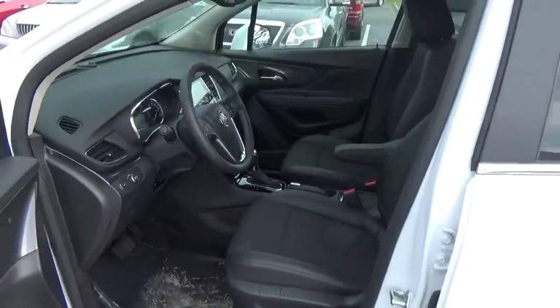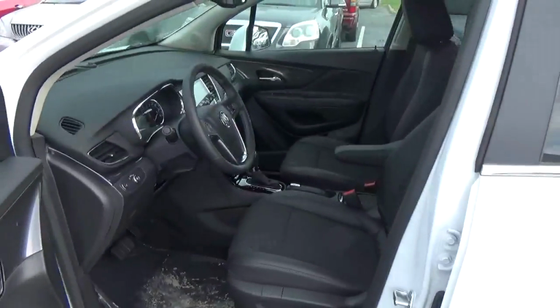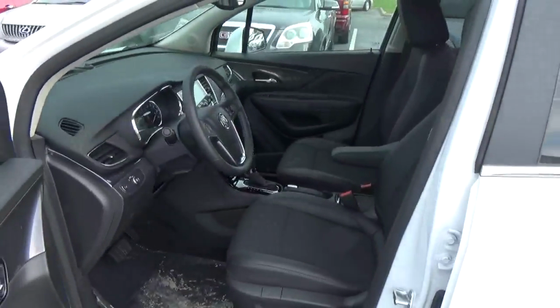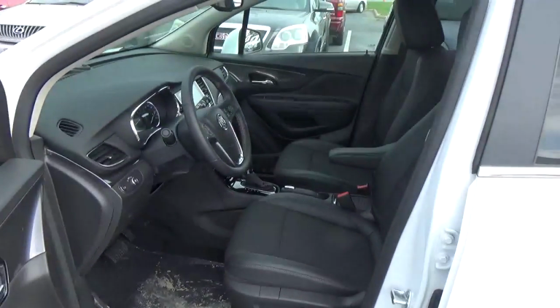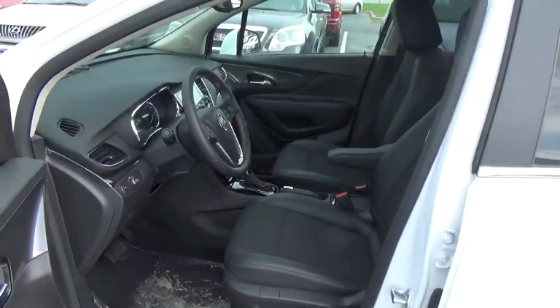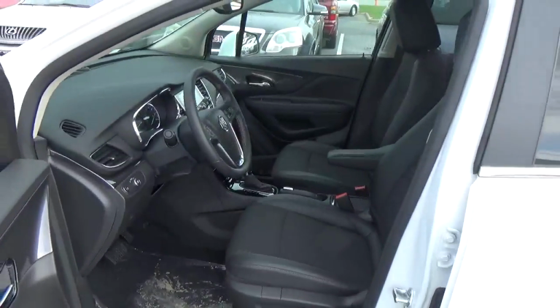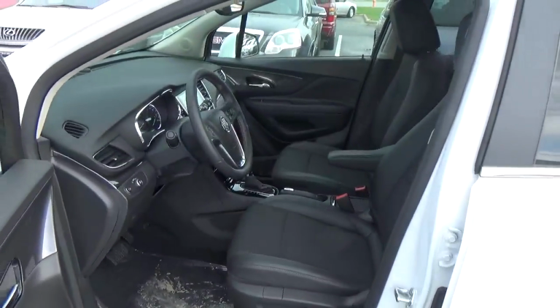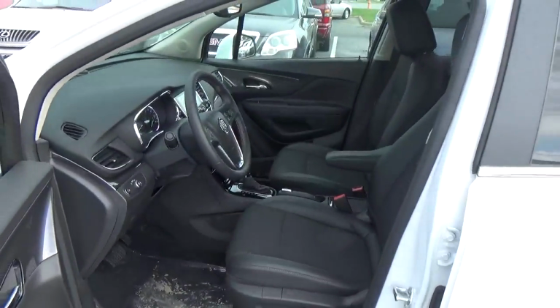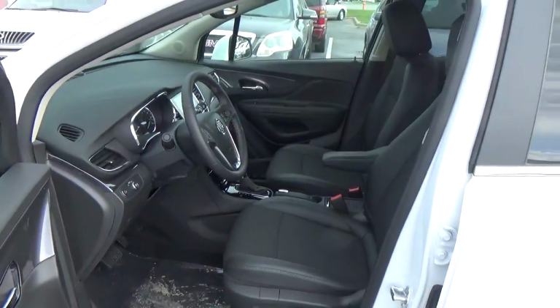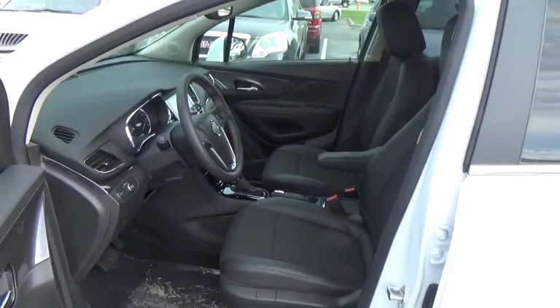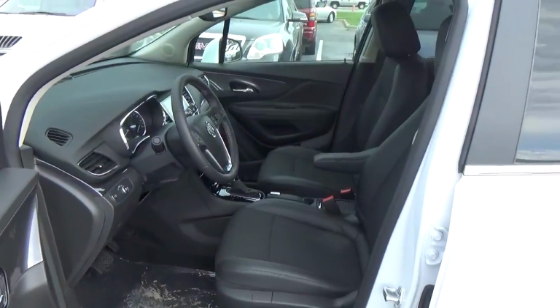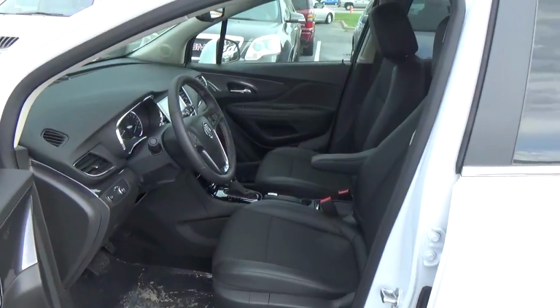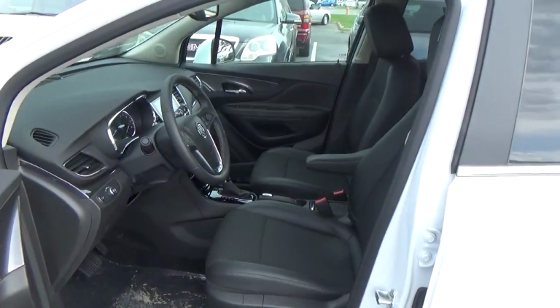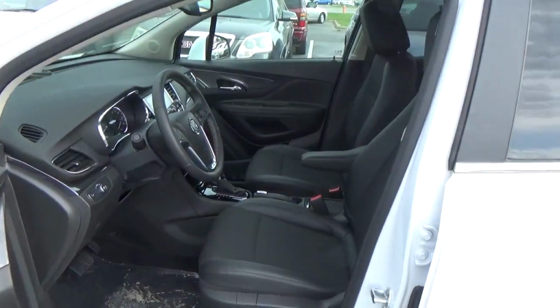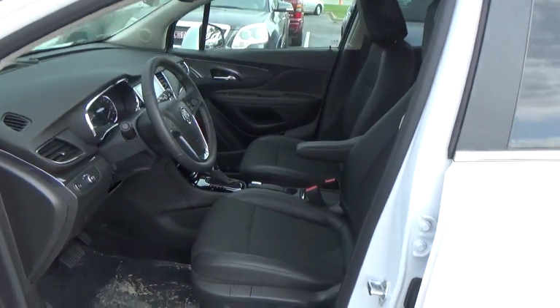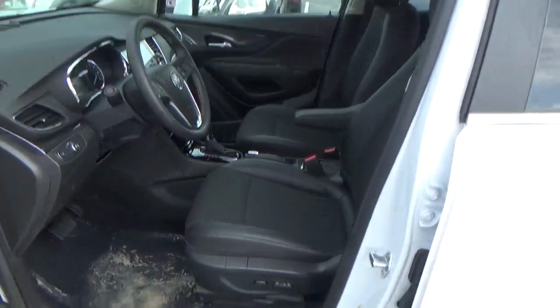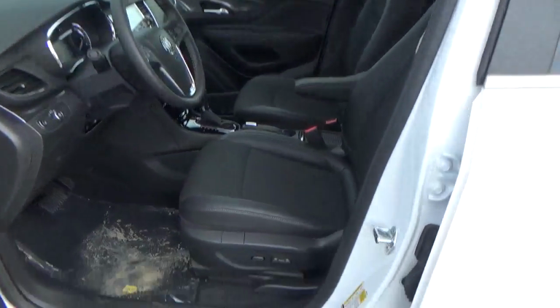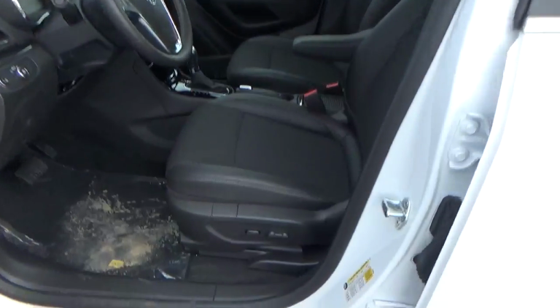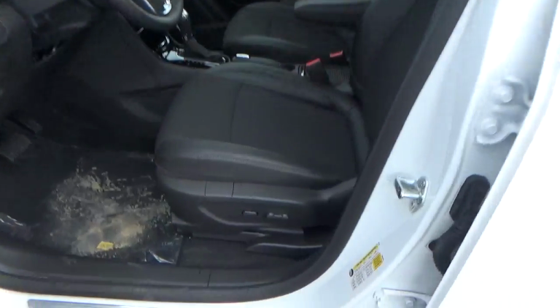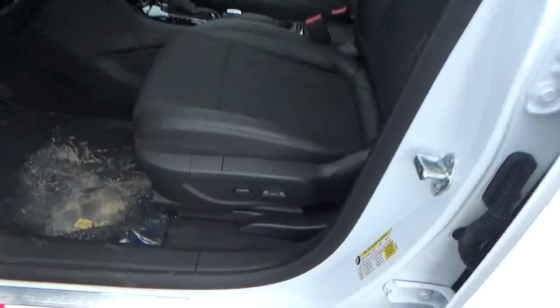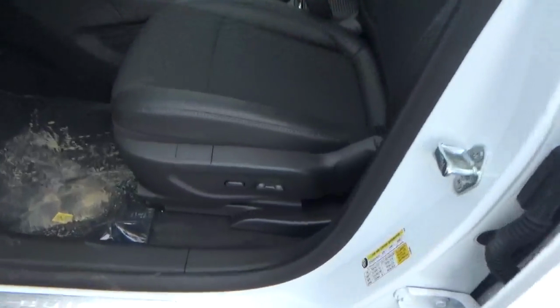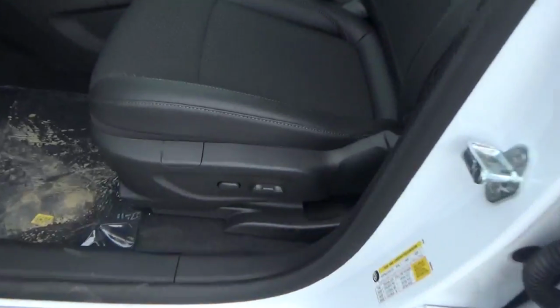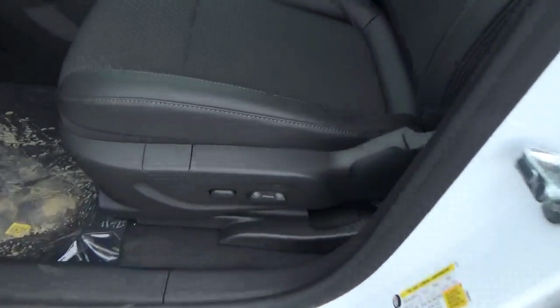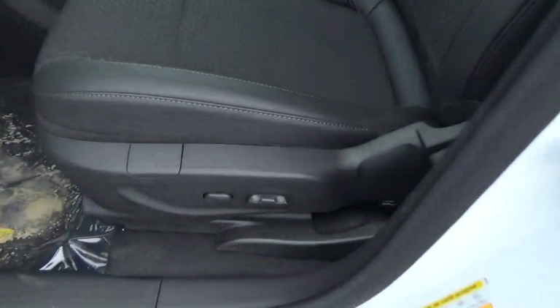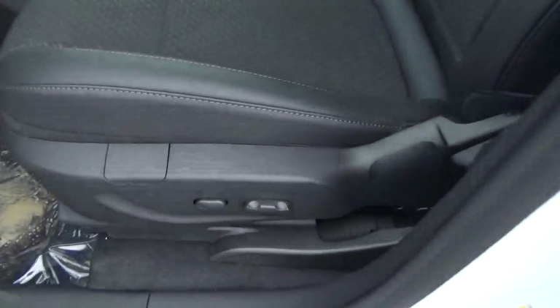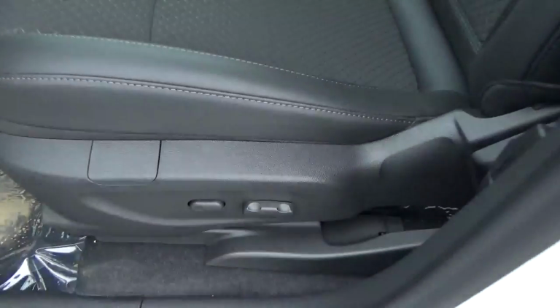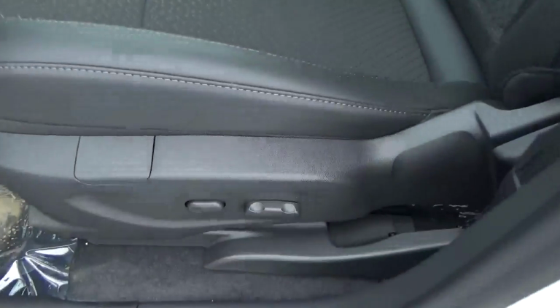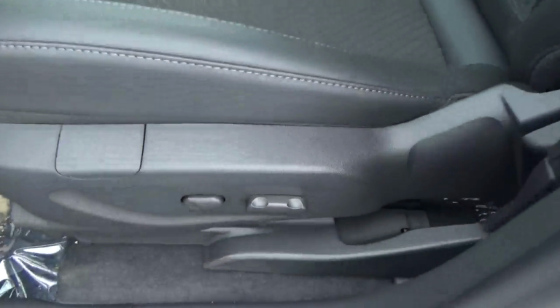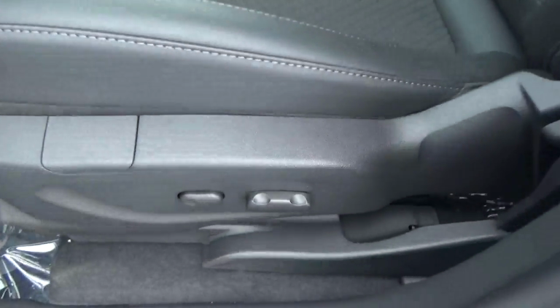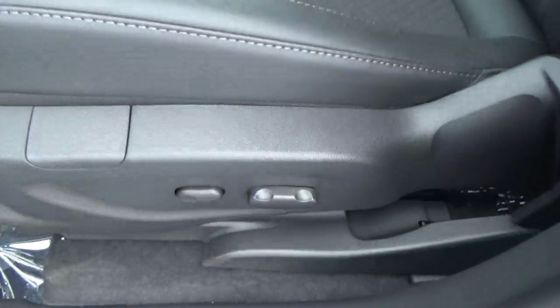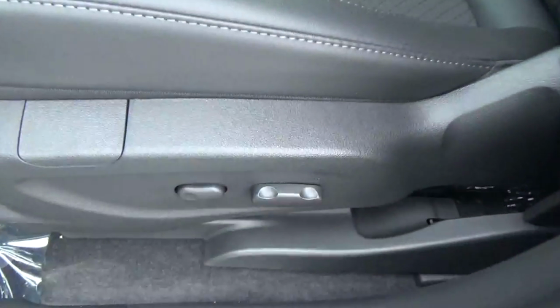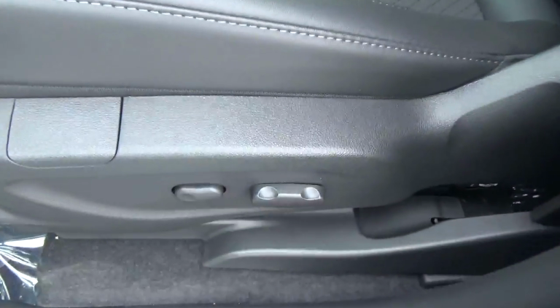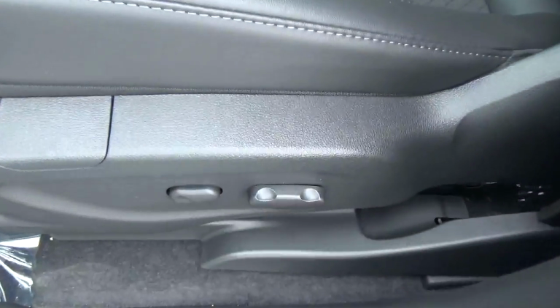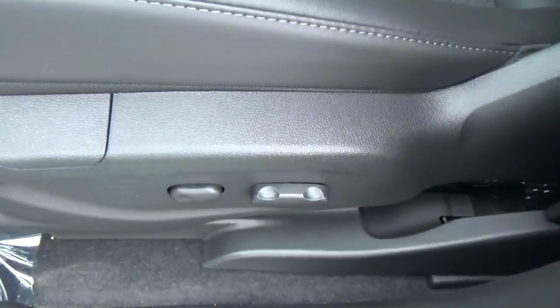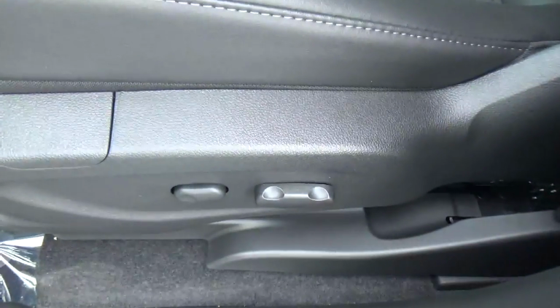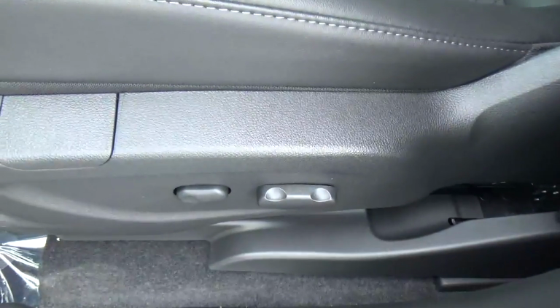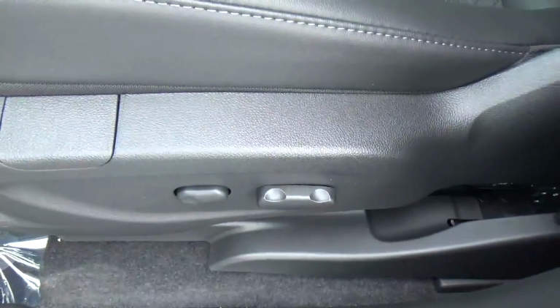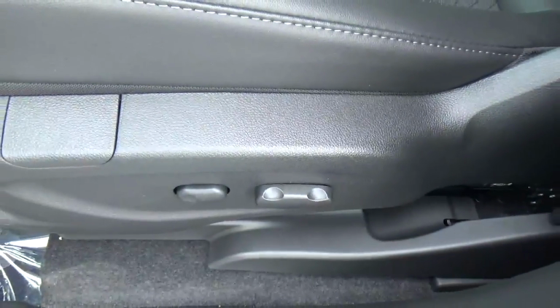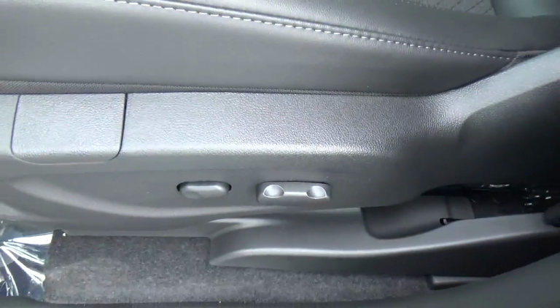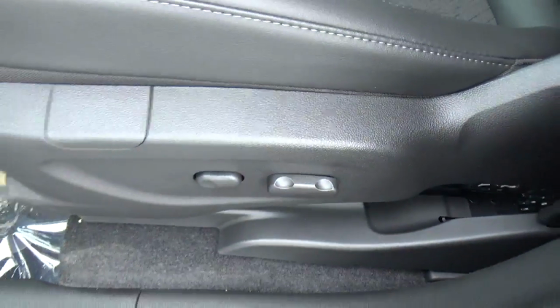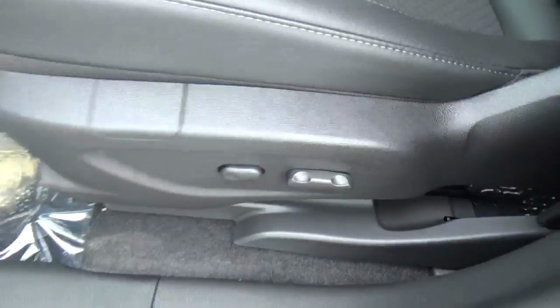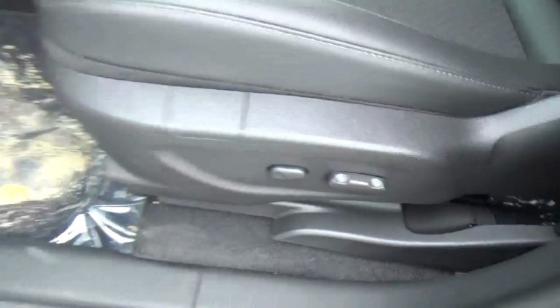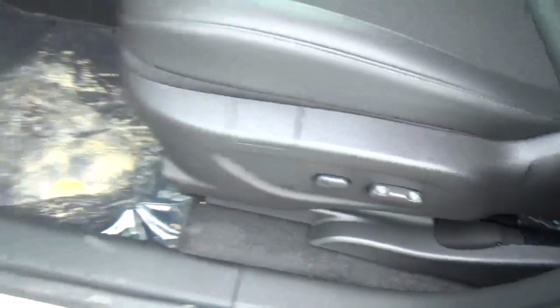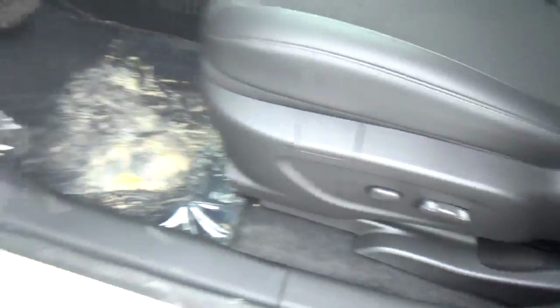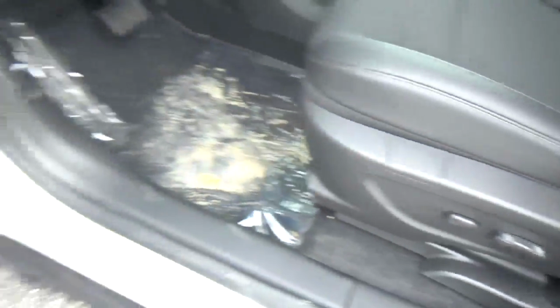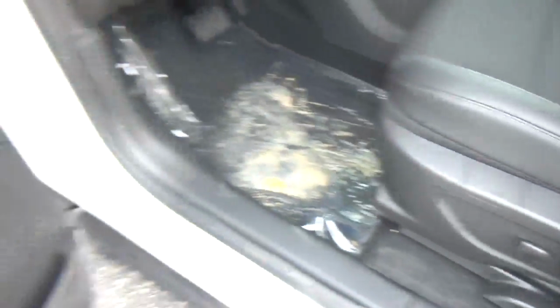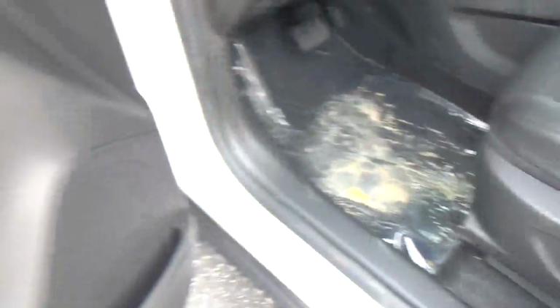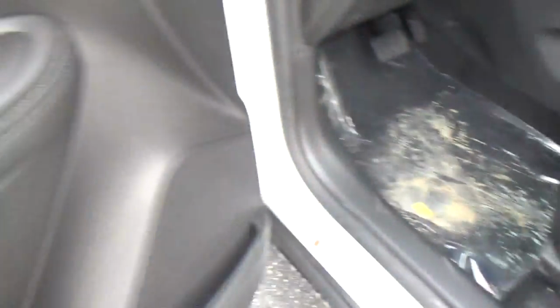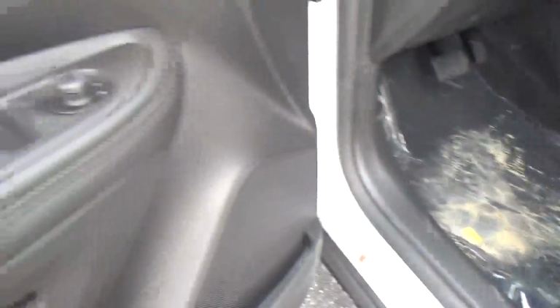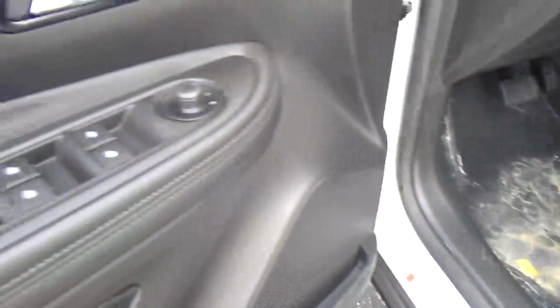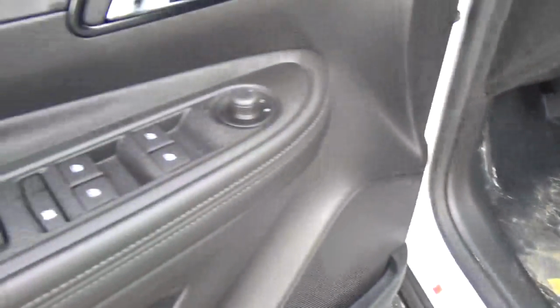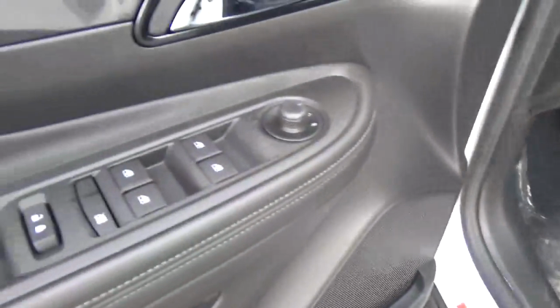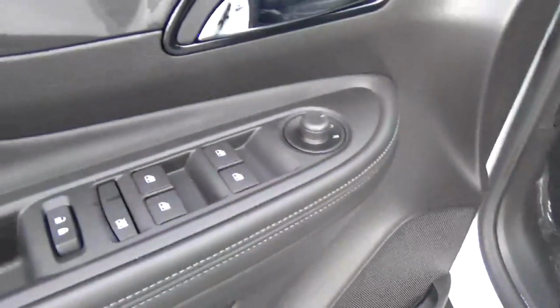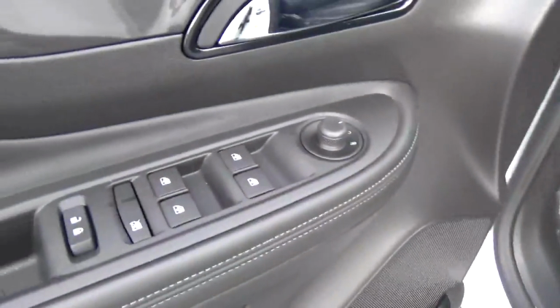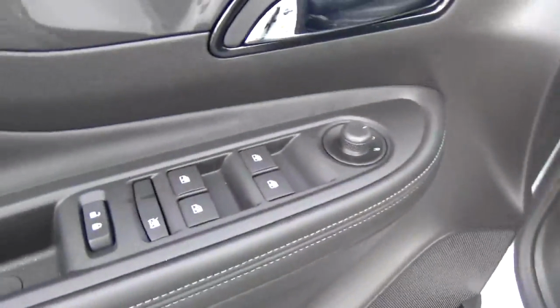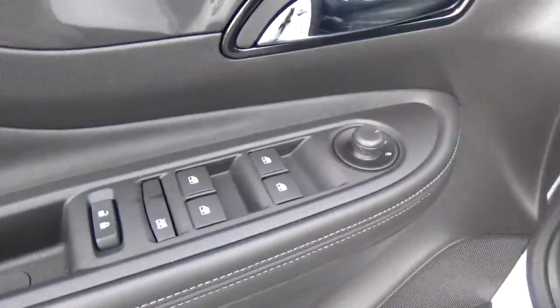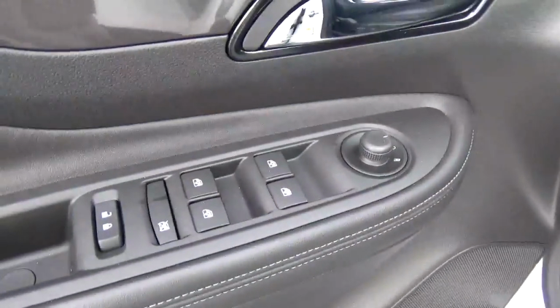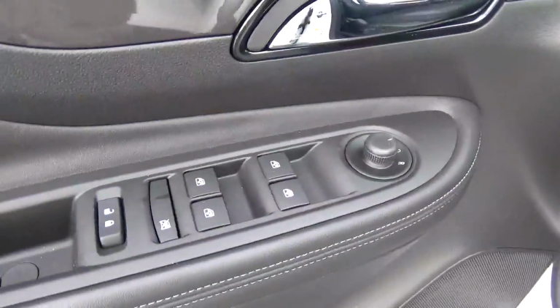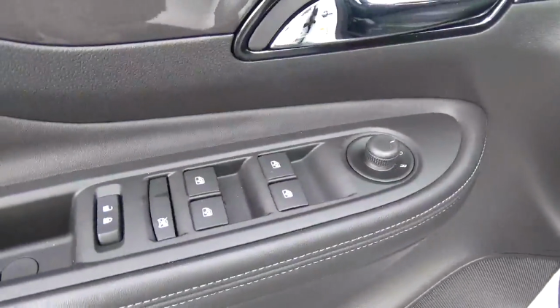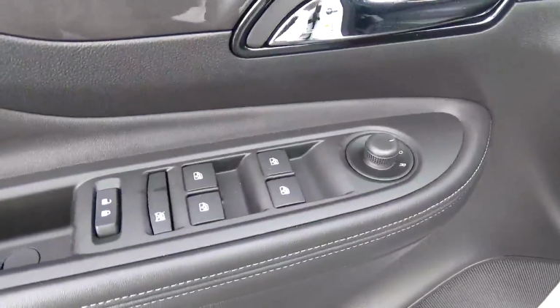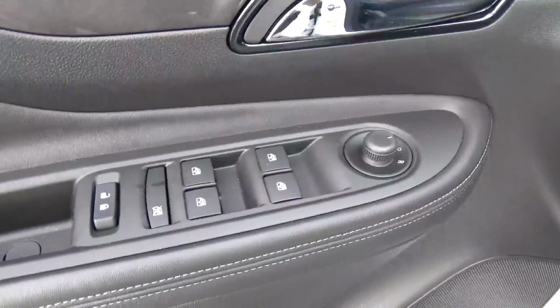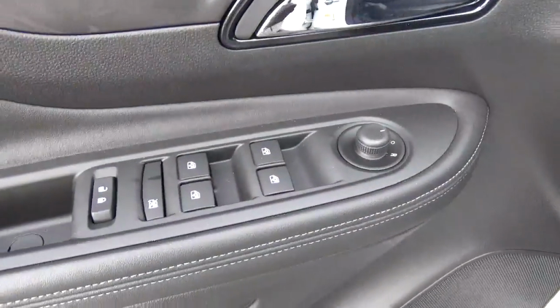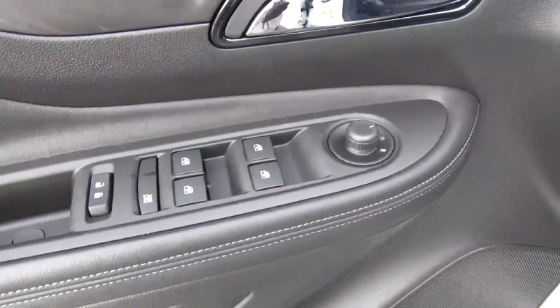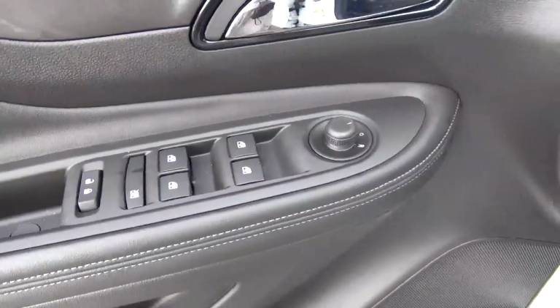Pilot seats. Power driver seat. Power windows, door locks and mirrors.